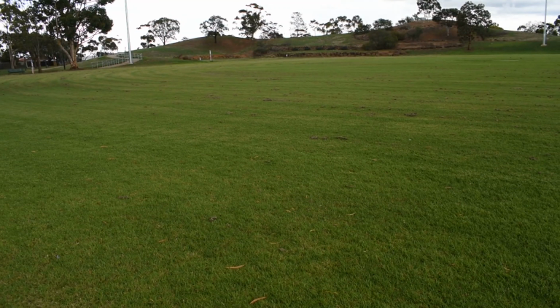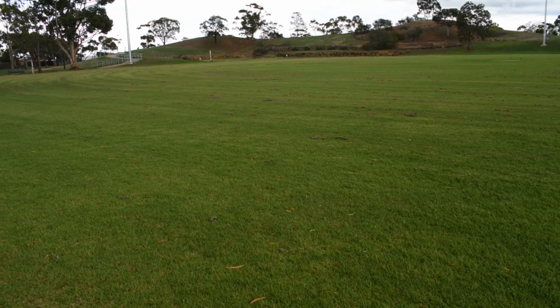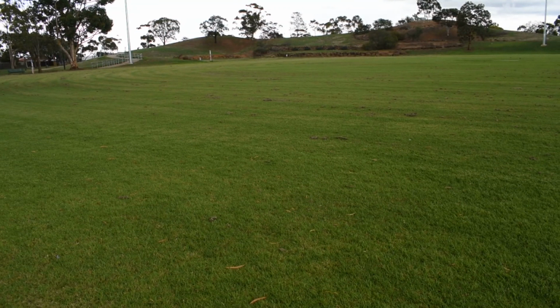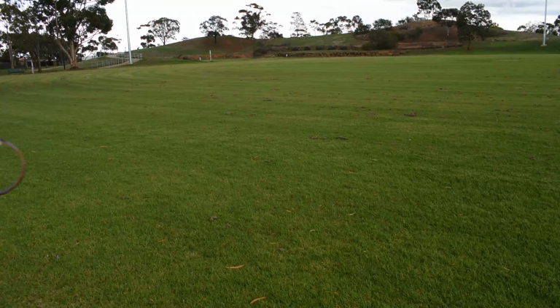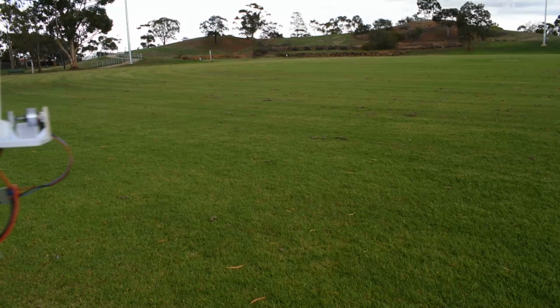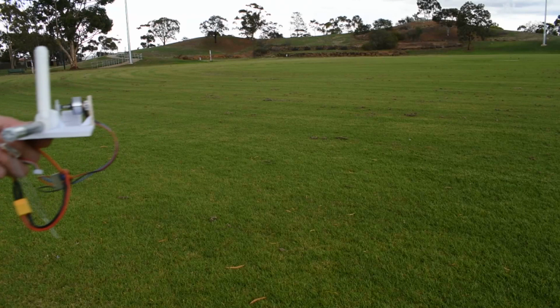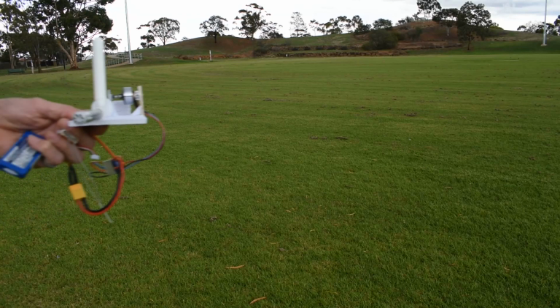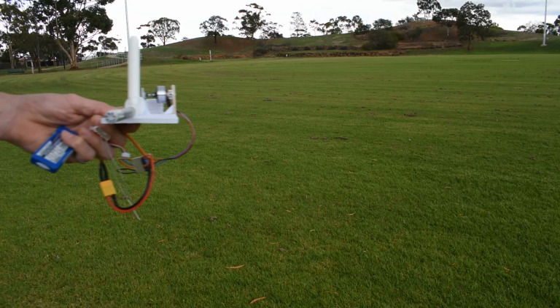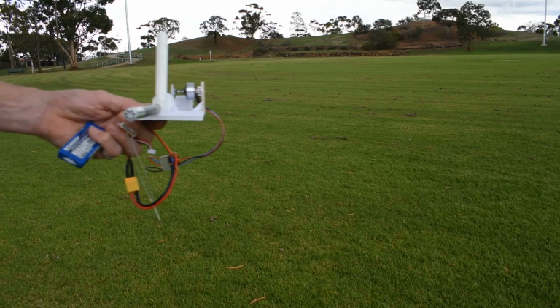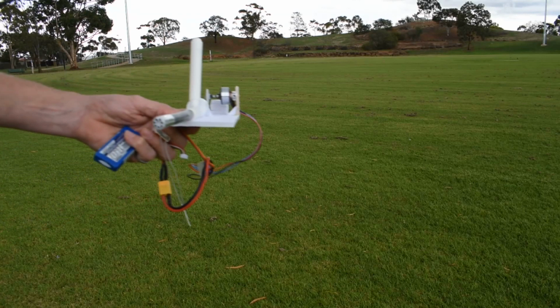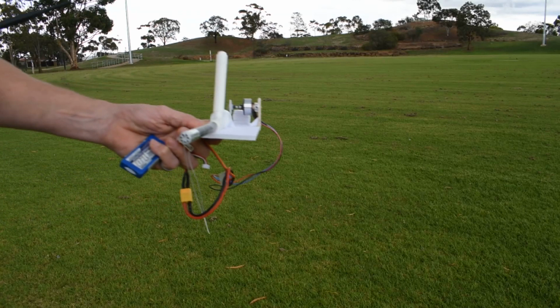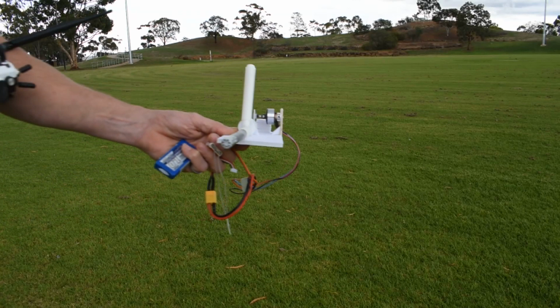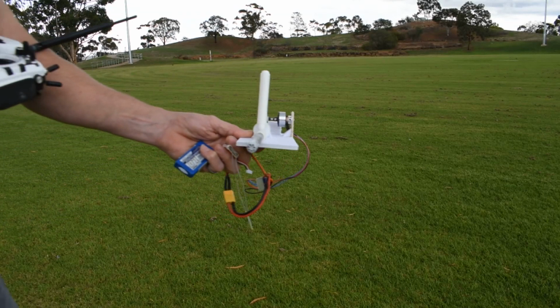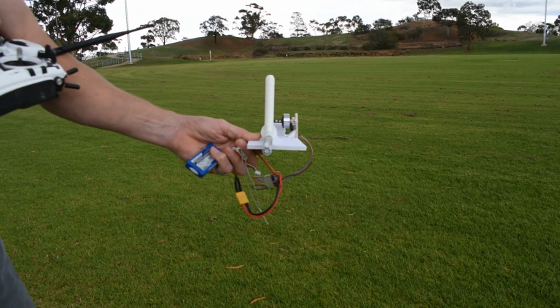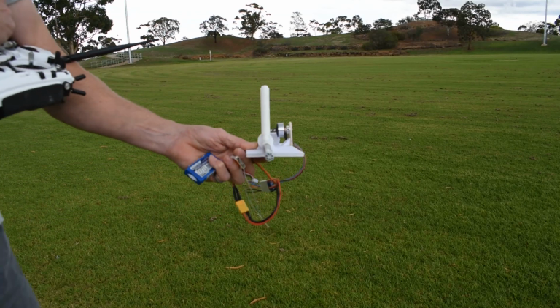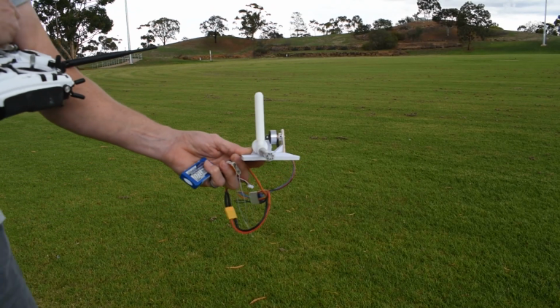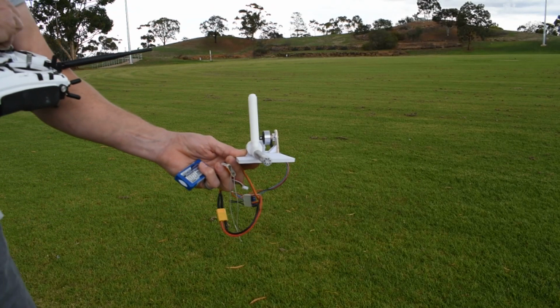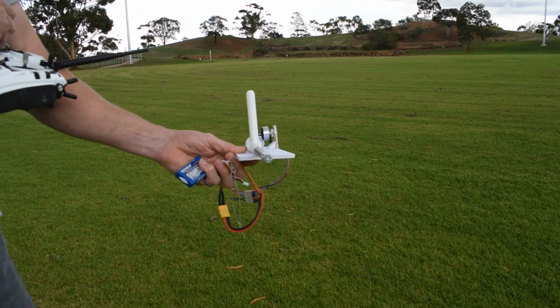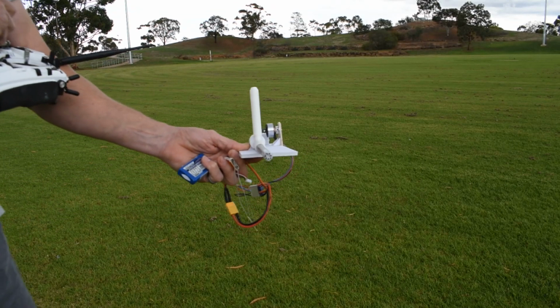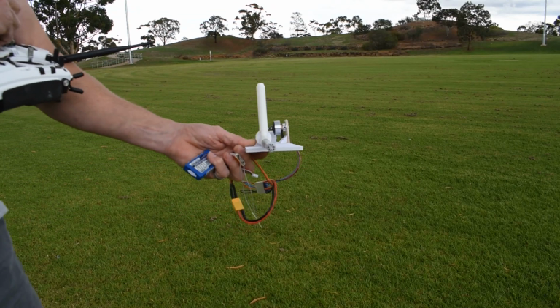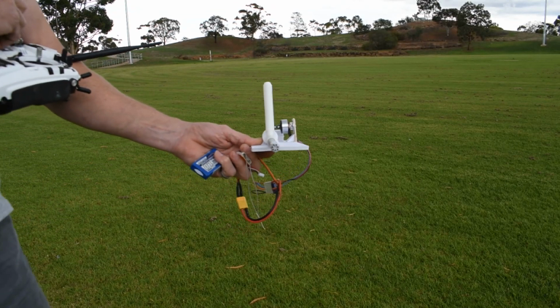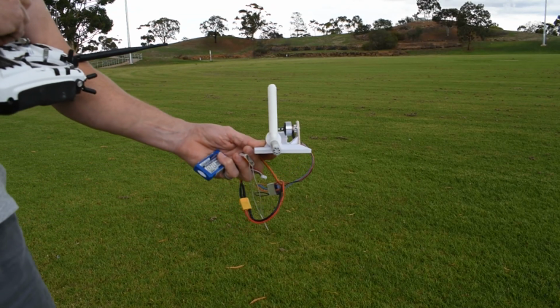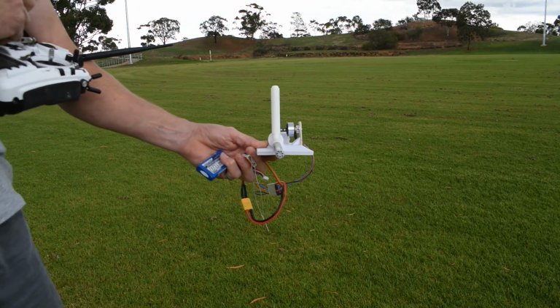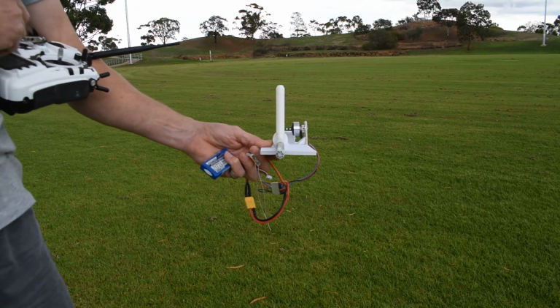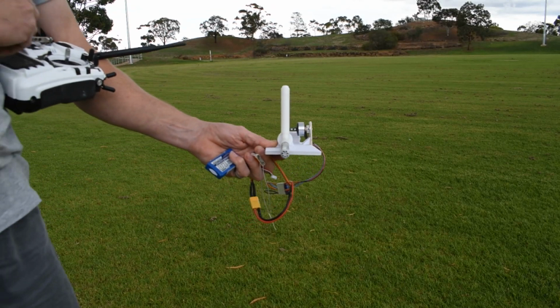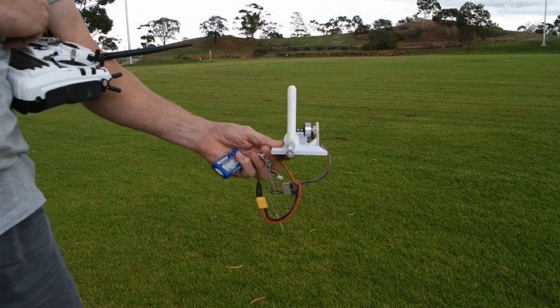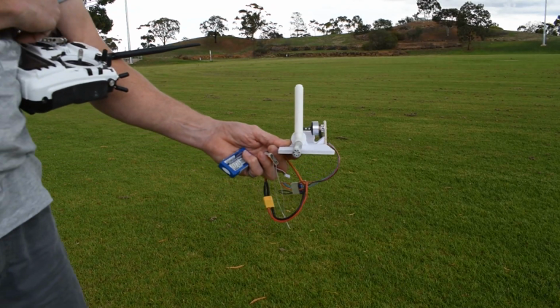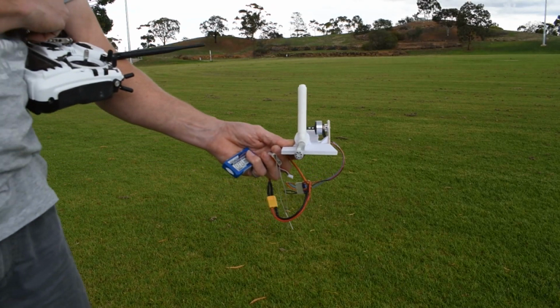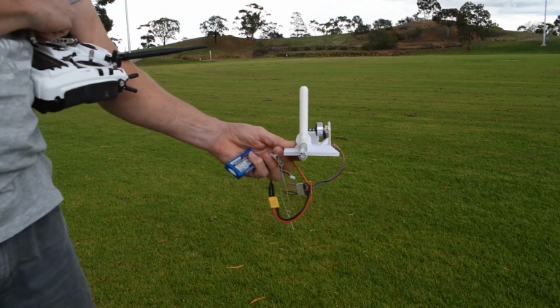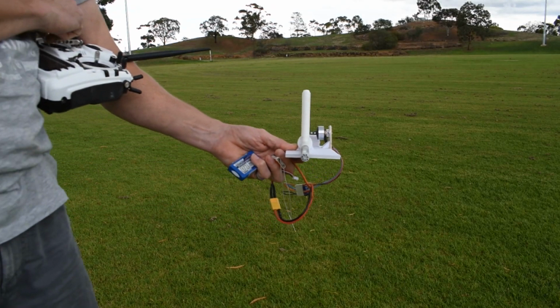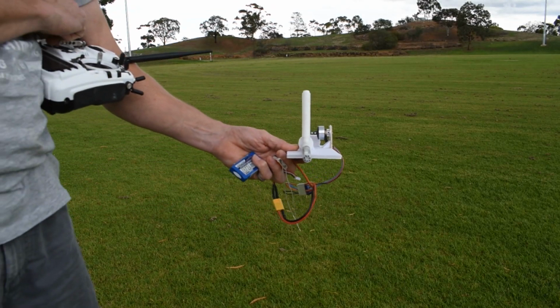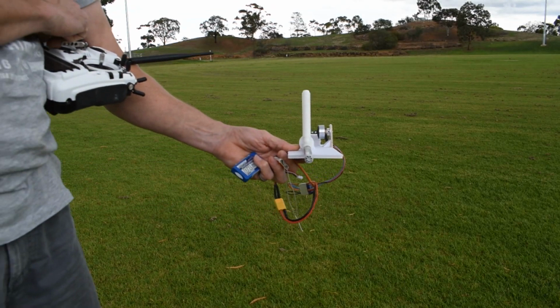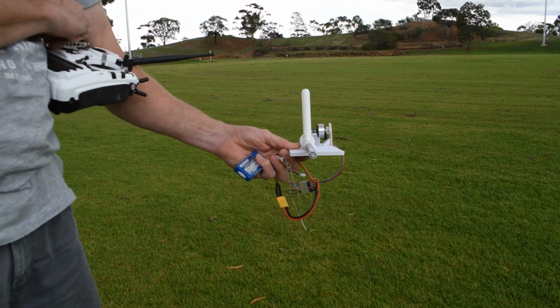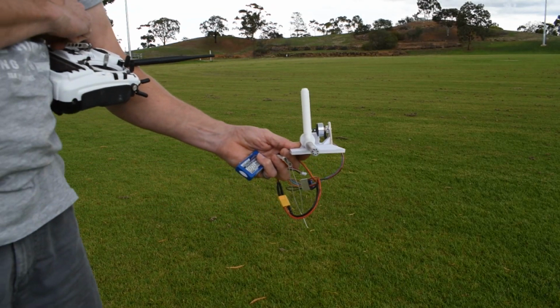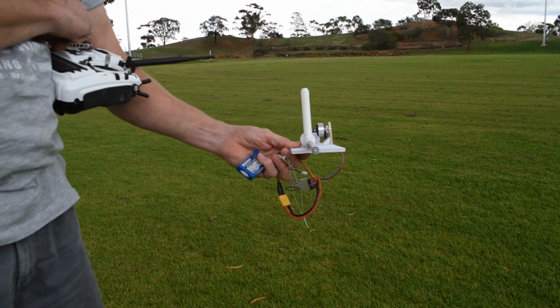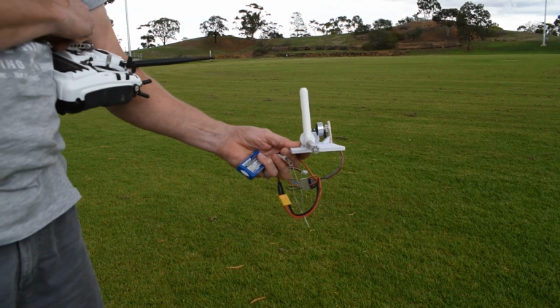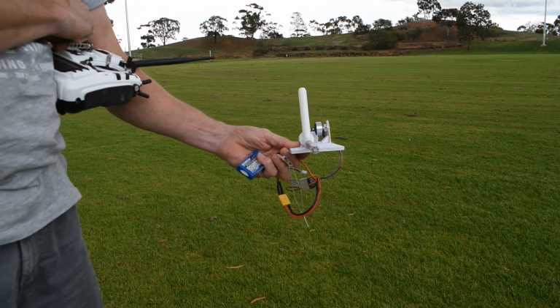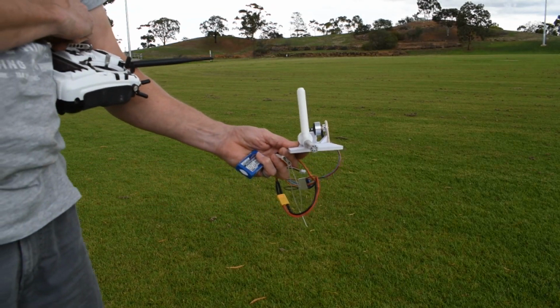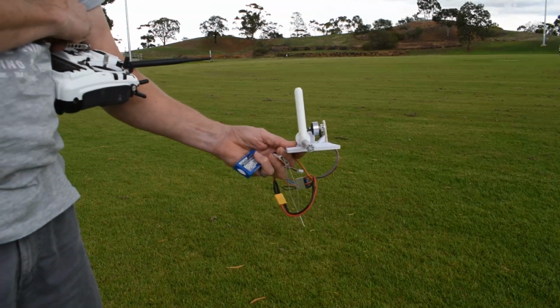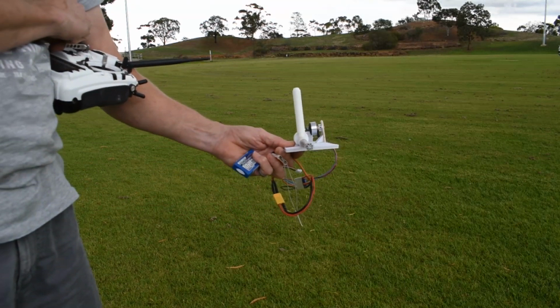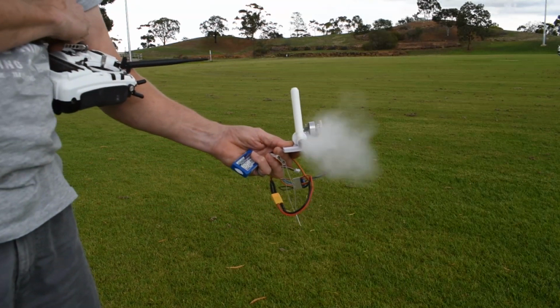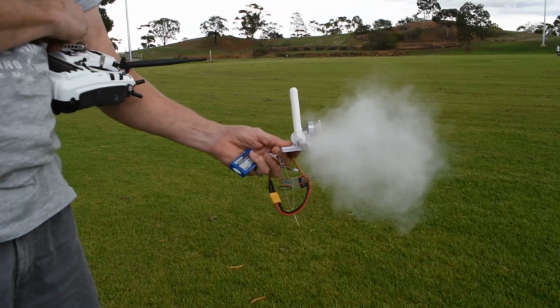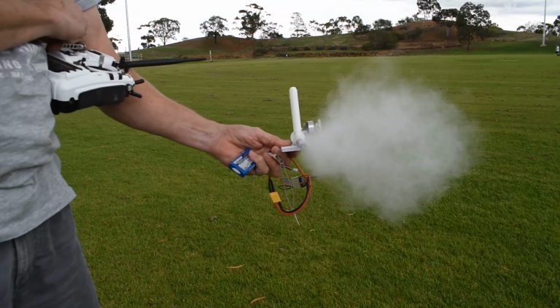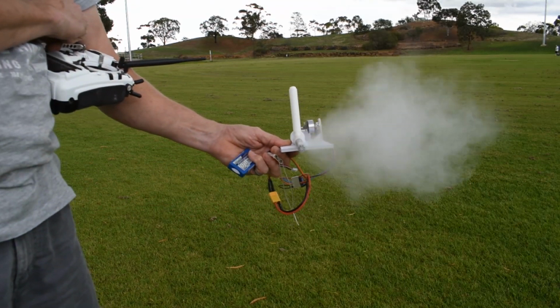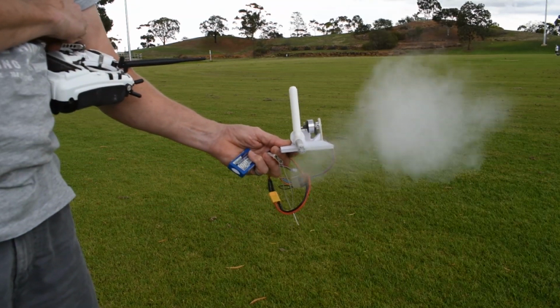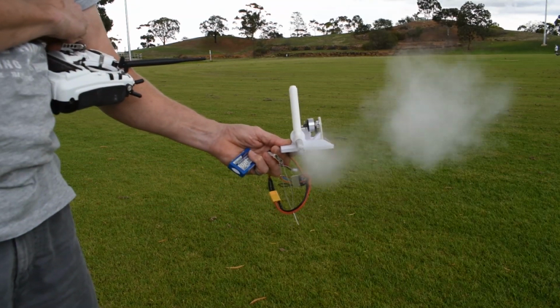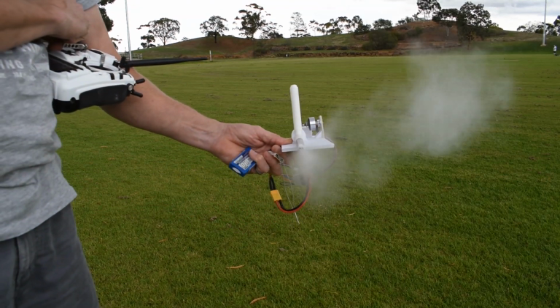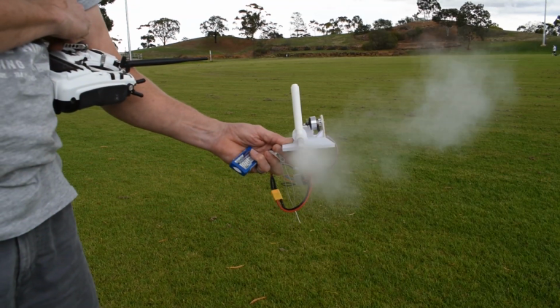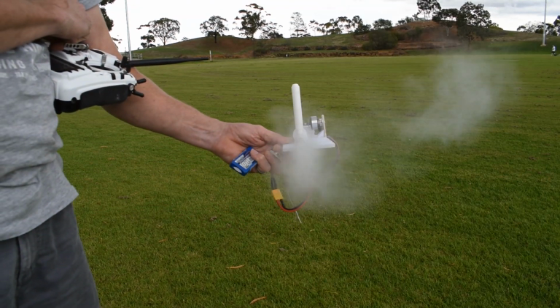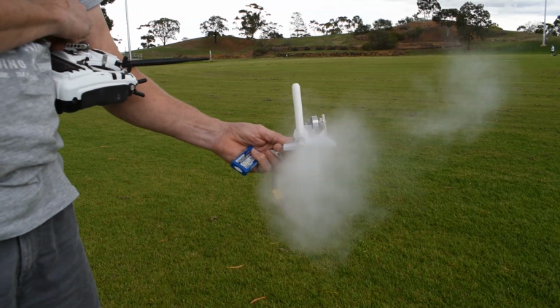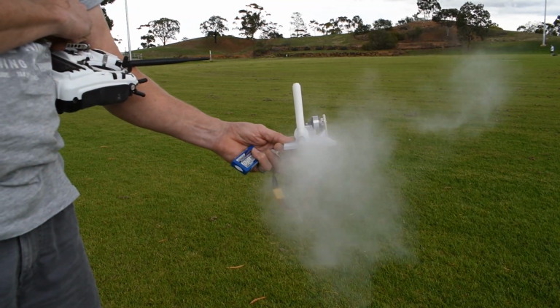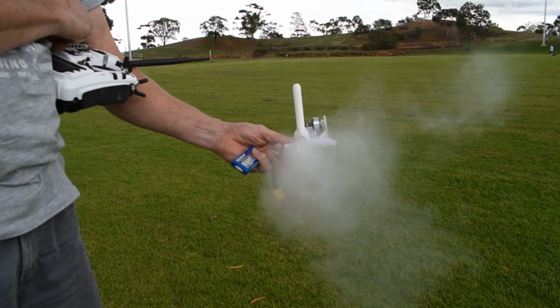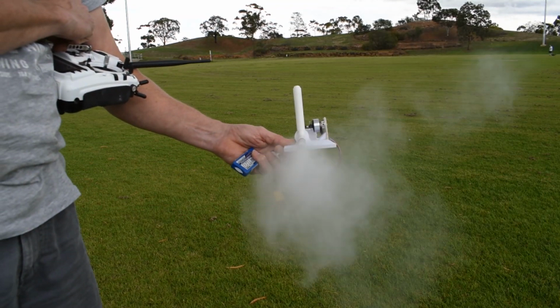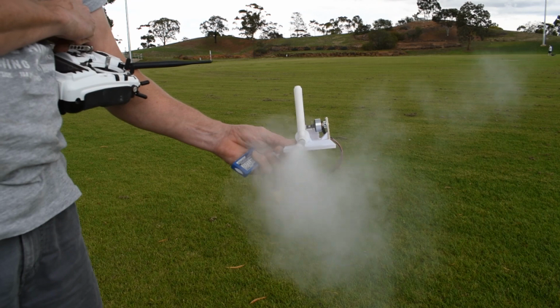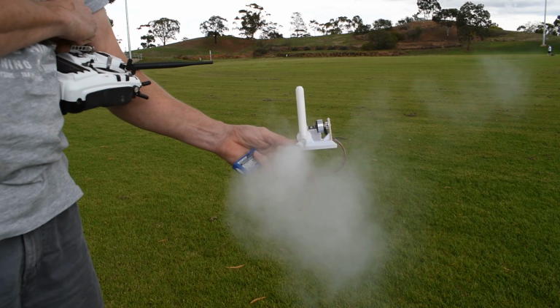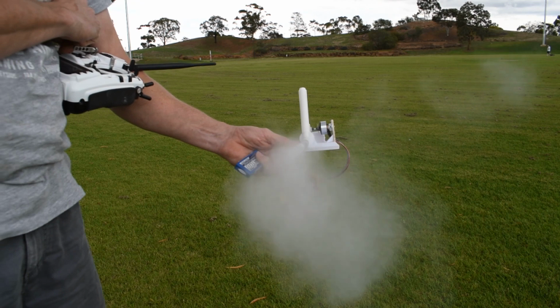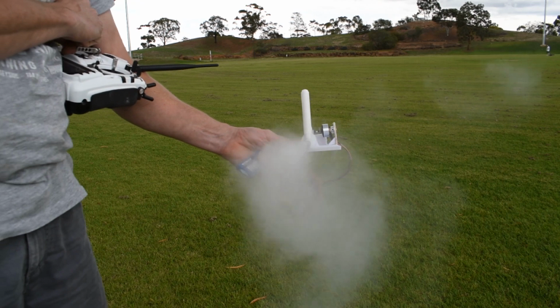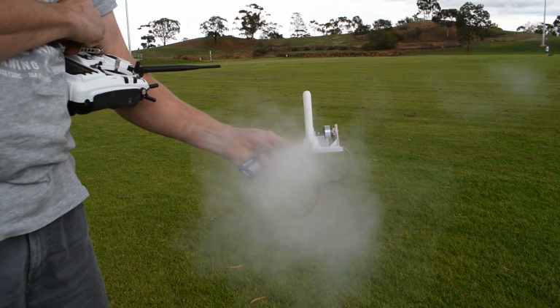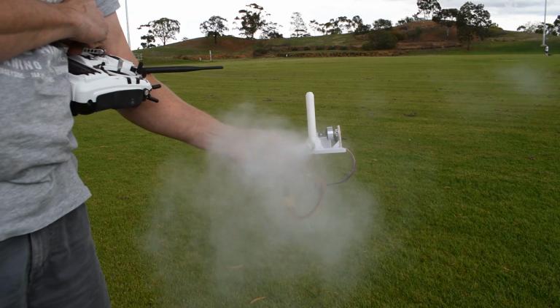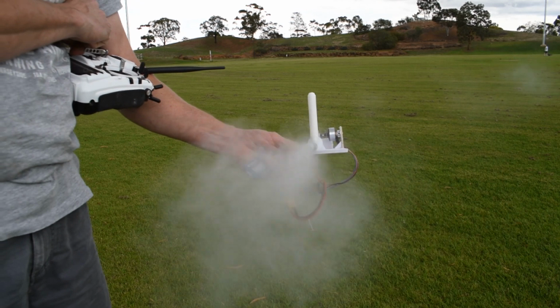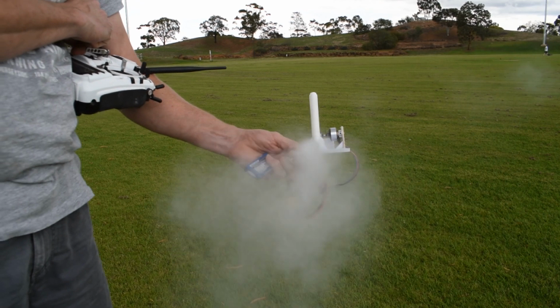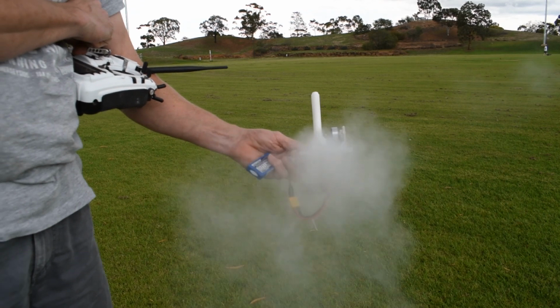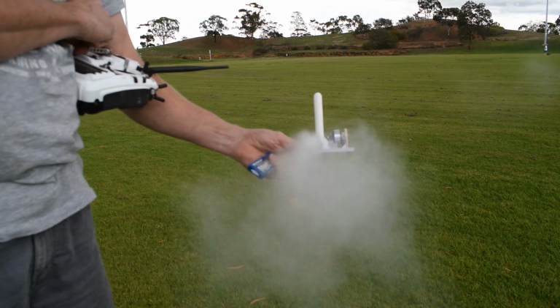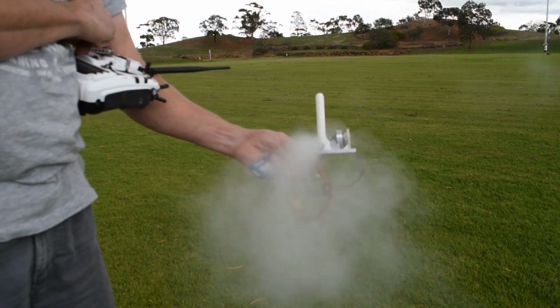This is the best one so far. The wind blowing into it is perfect.